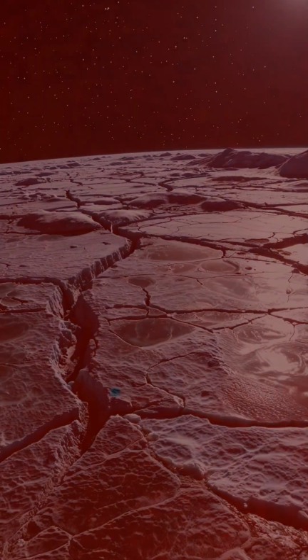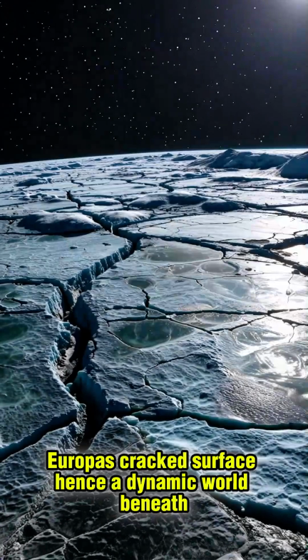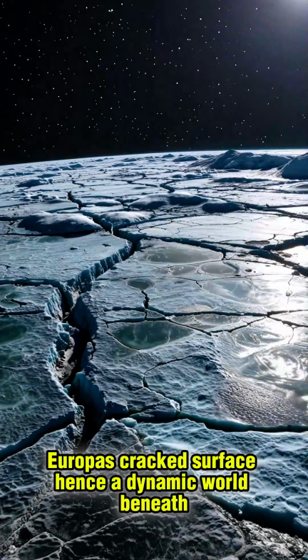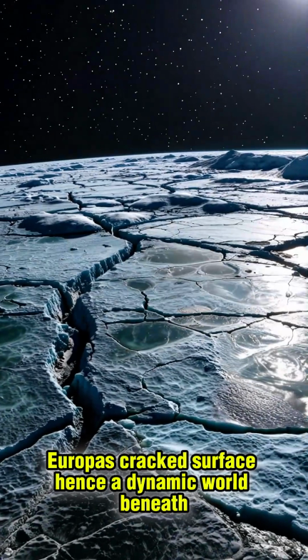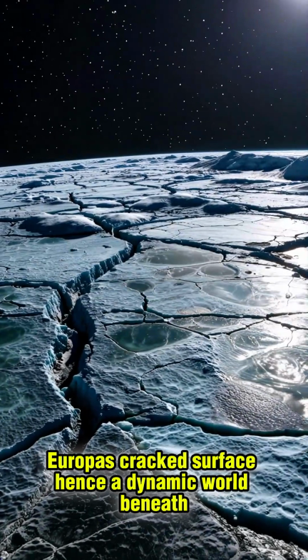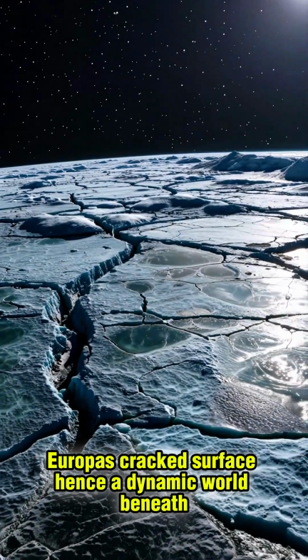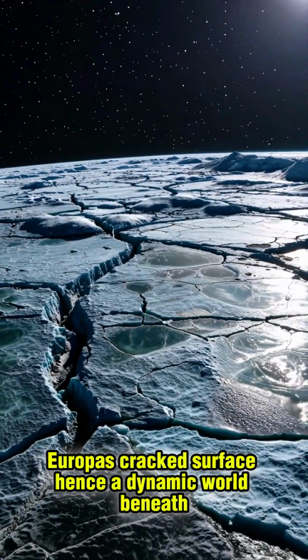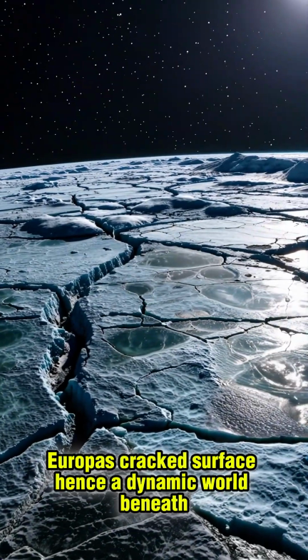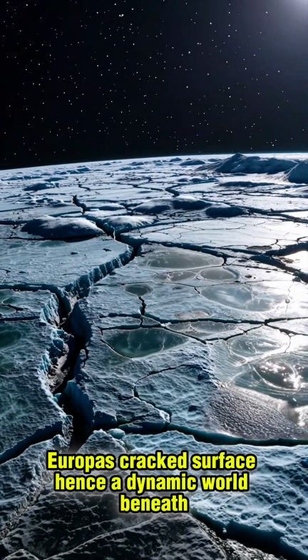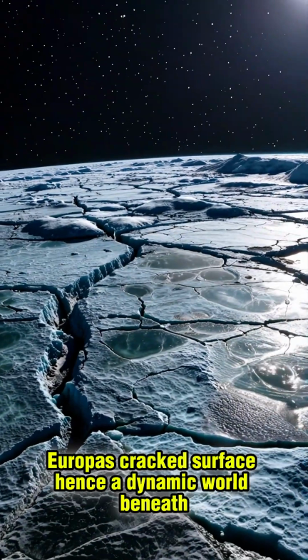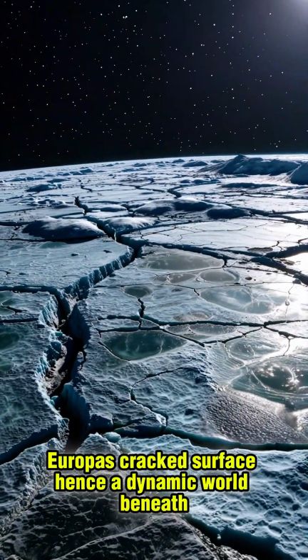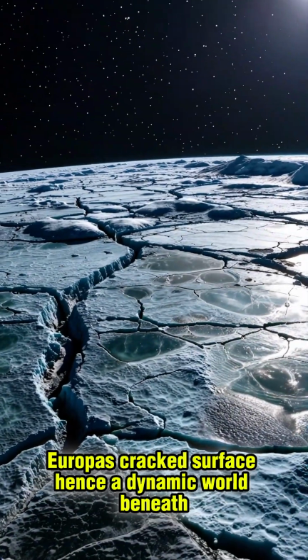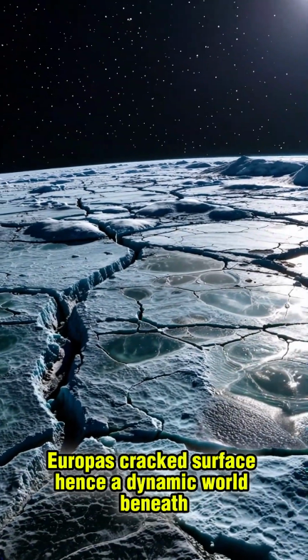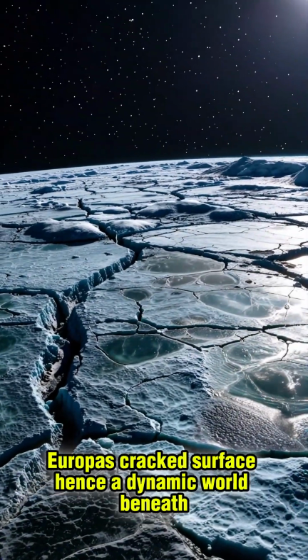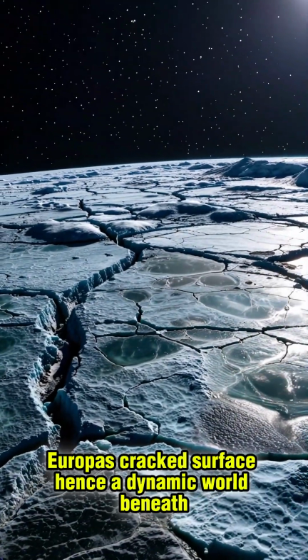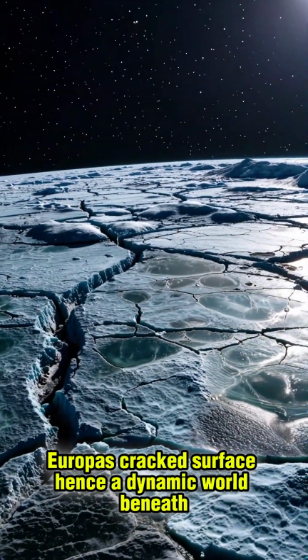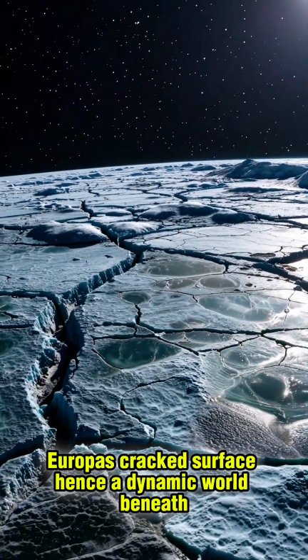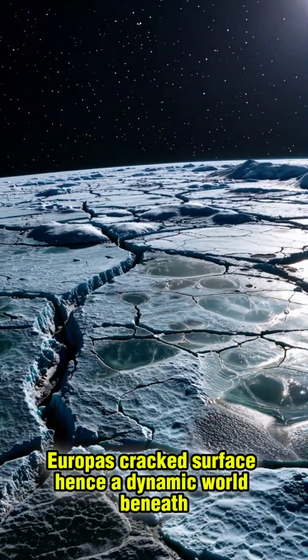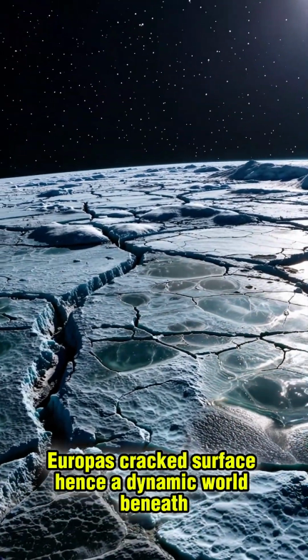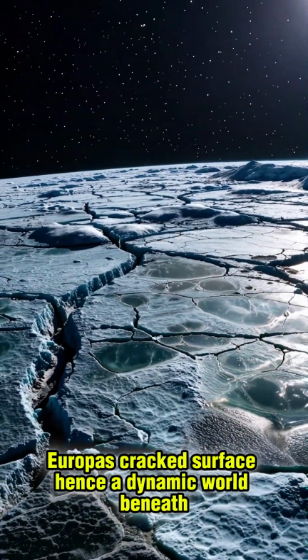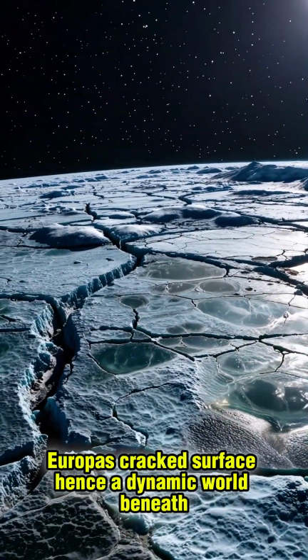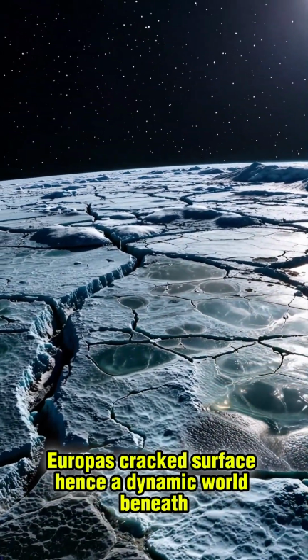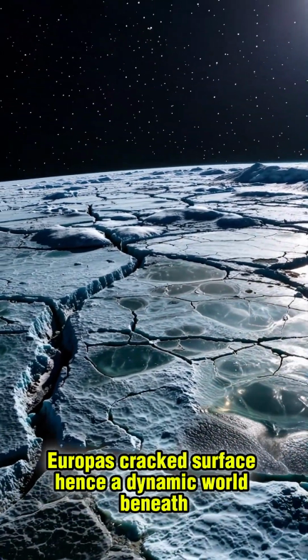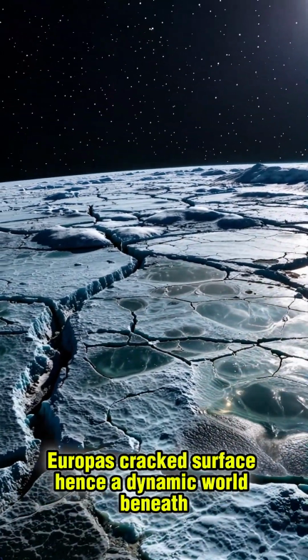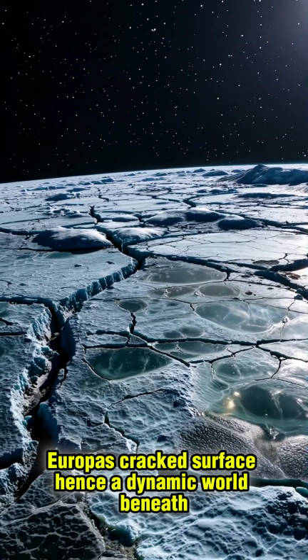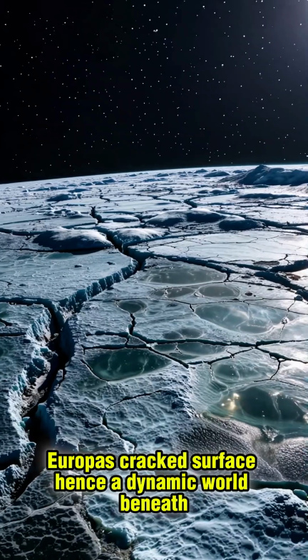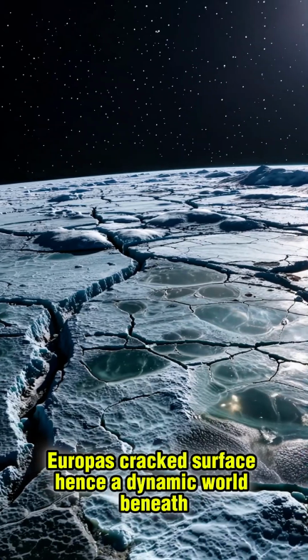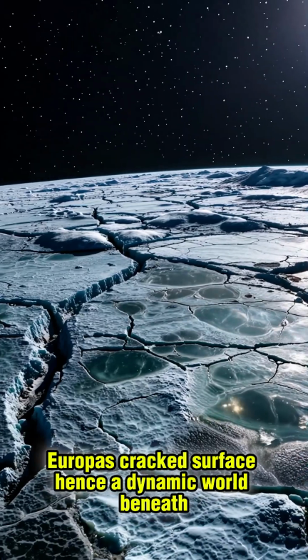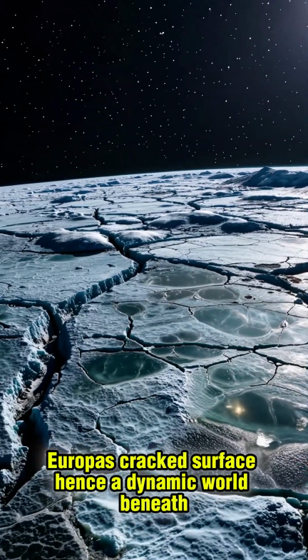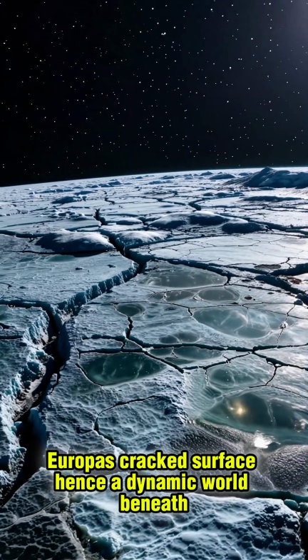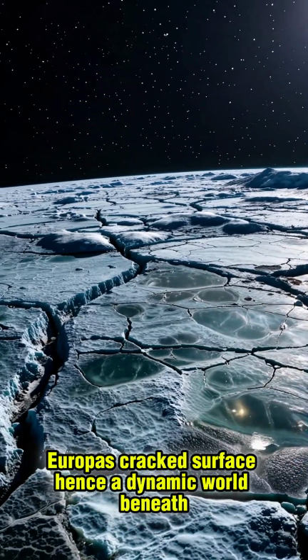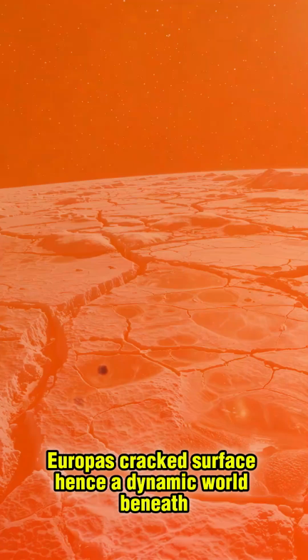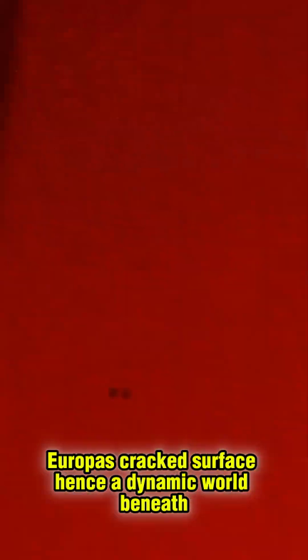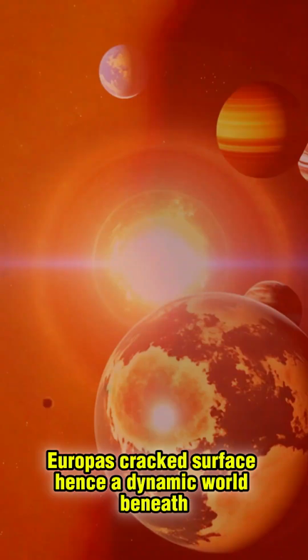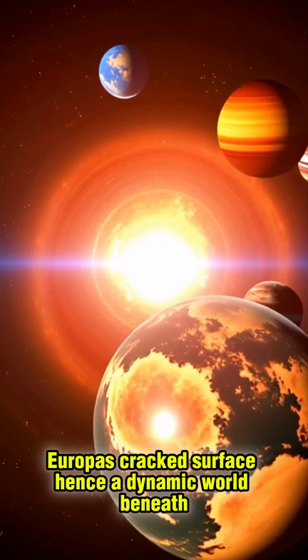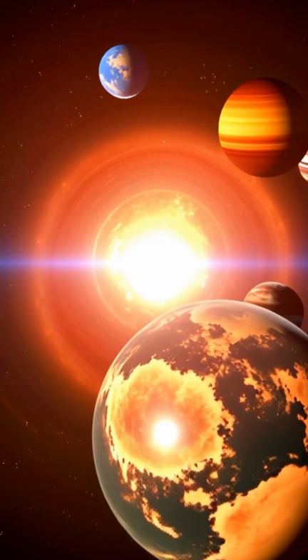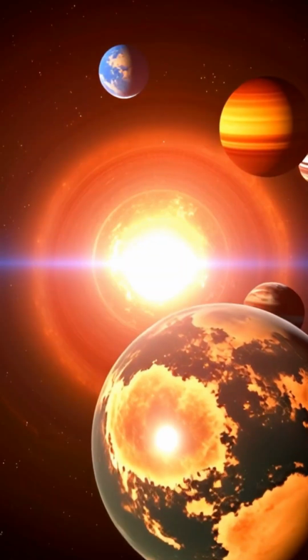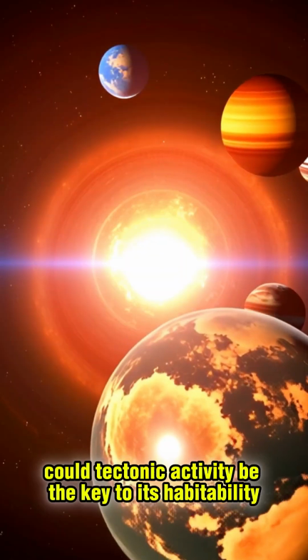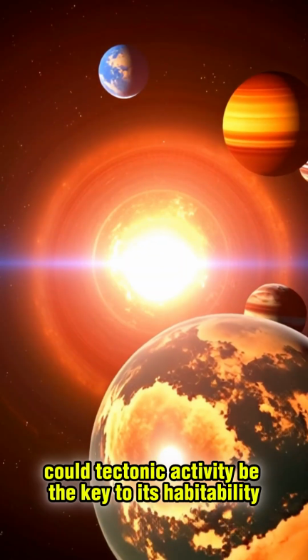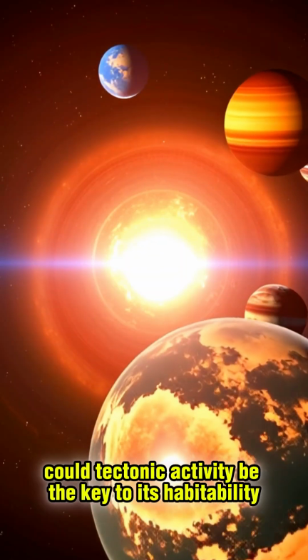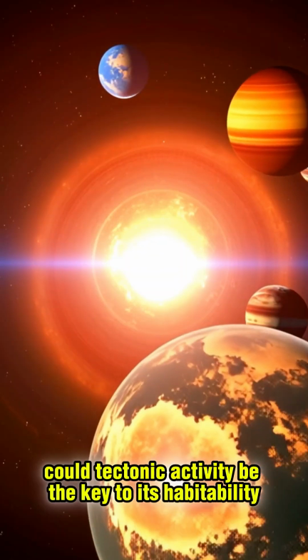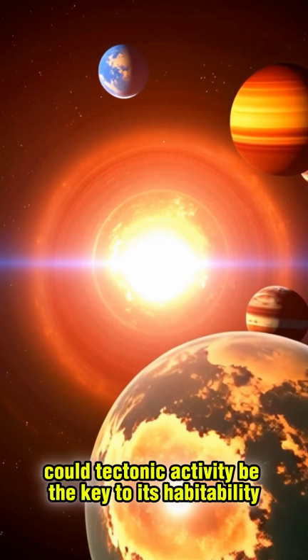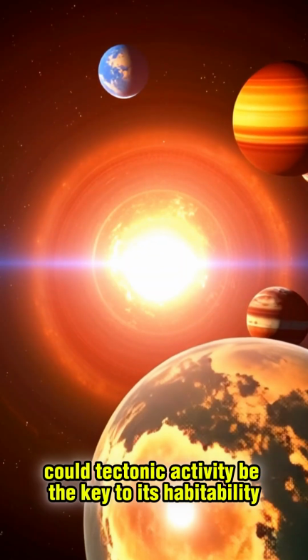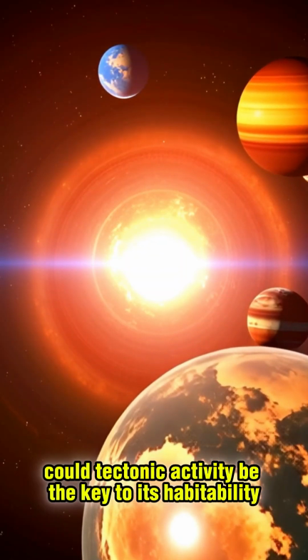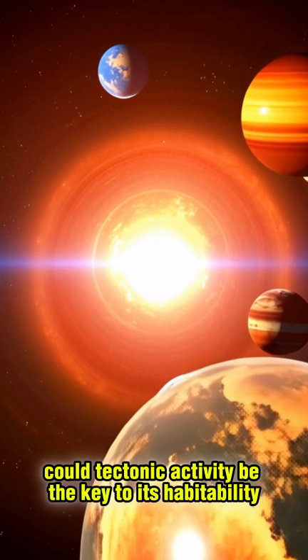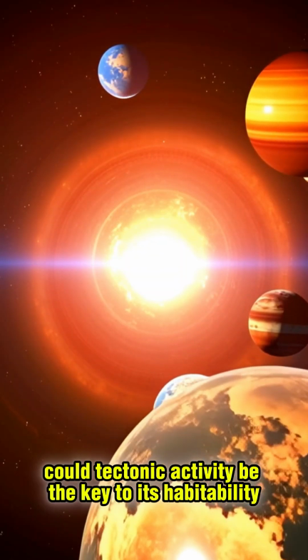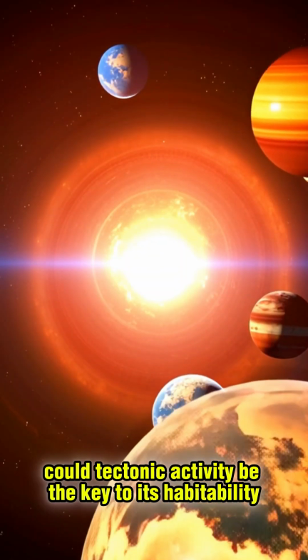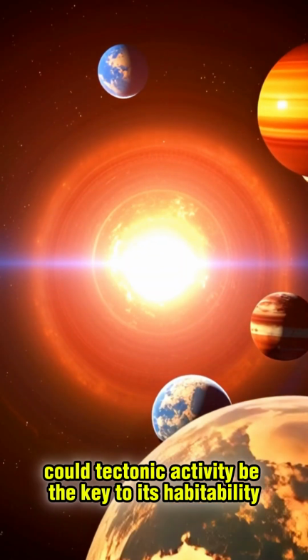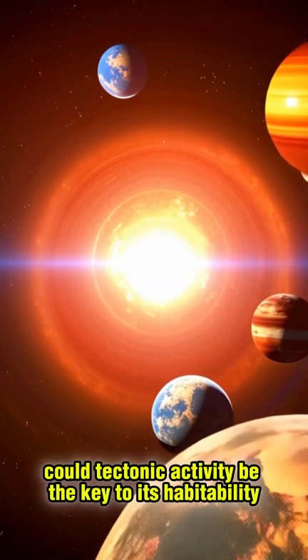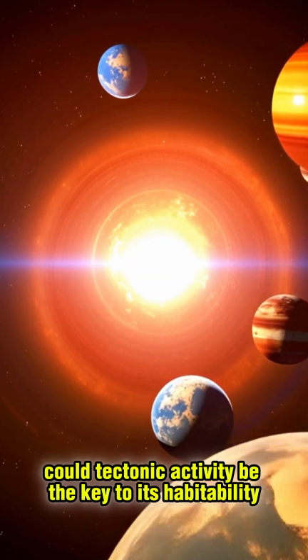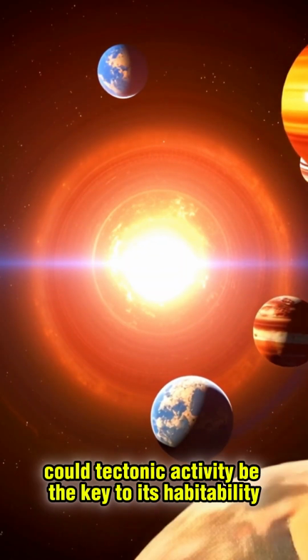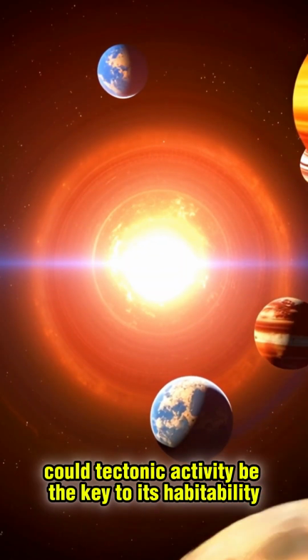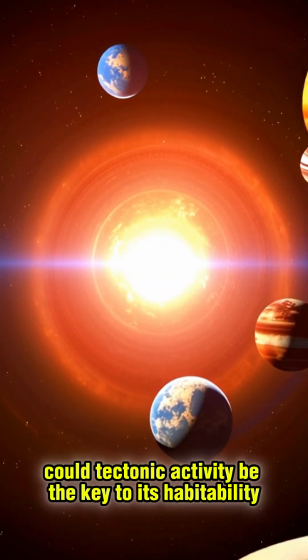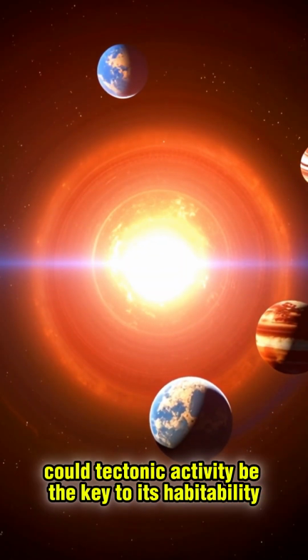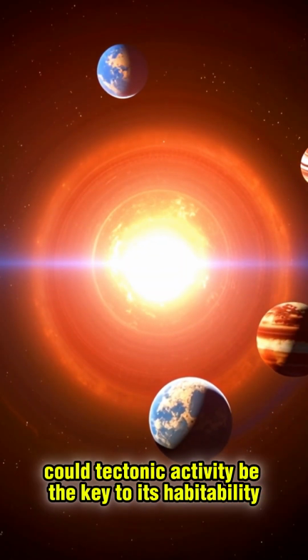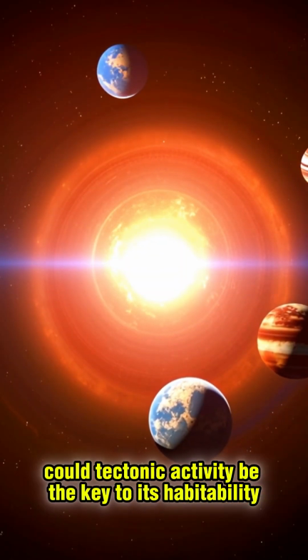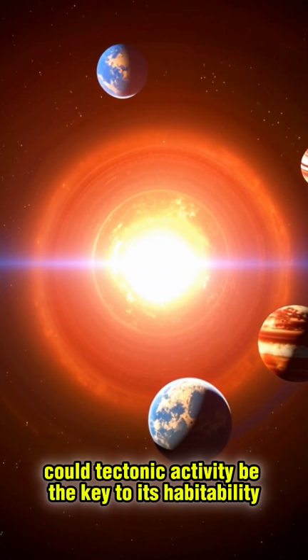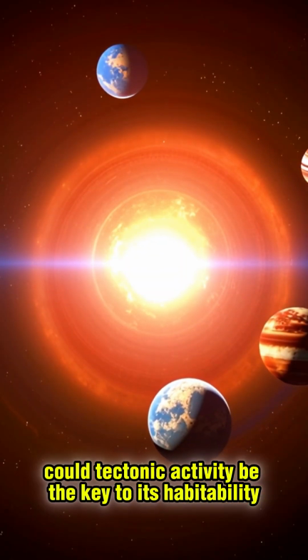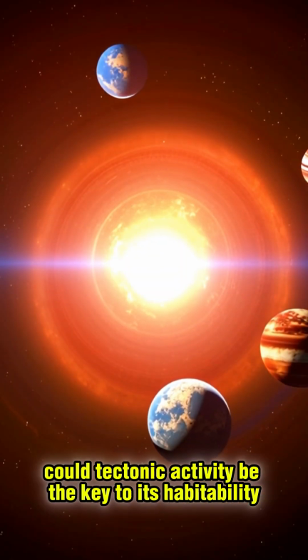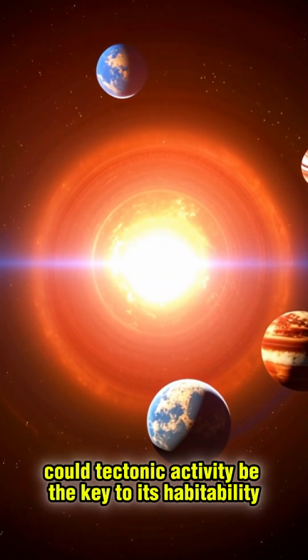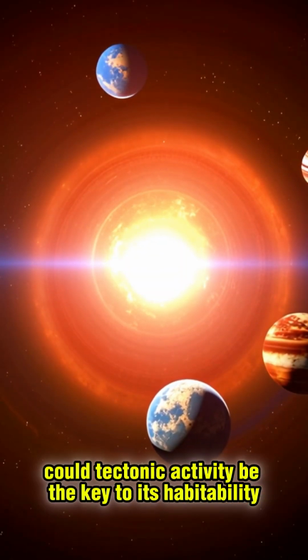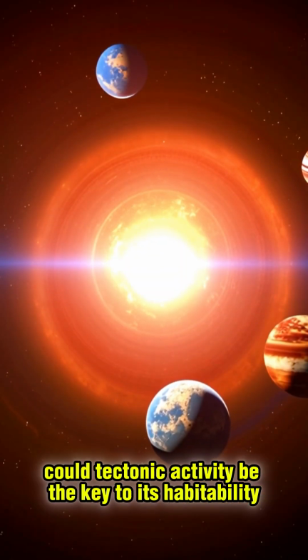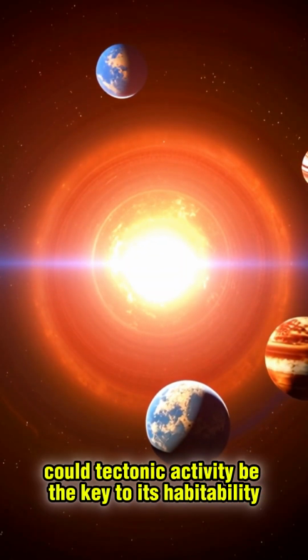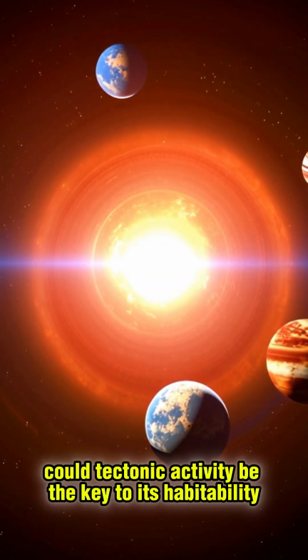Europa's cracked surface hints at a dynamic world beneath. Could tectonic activity be the key to its habitability?